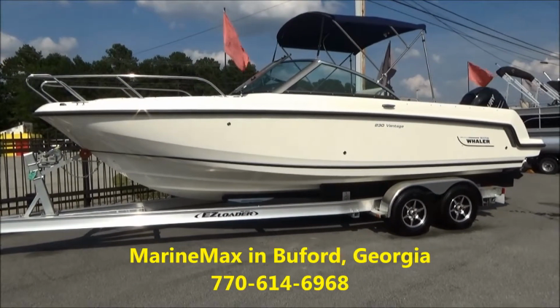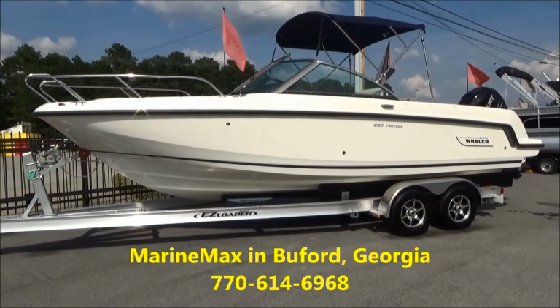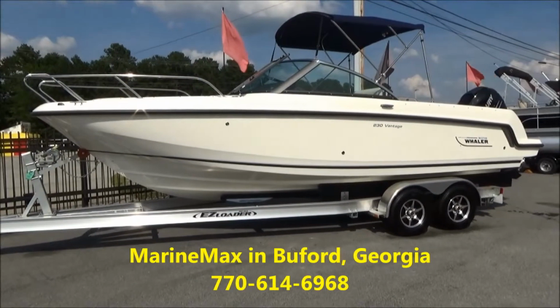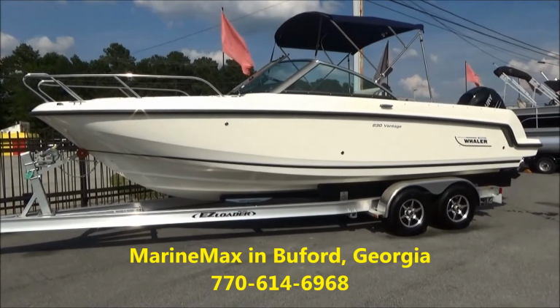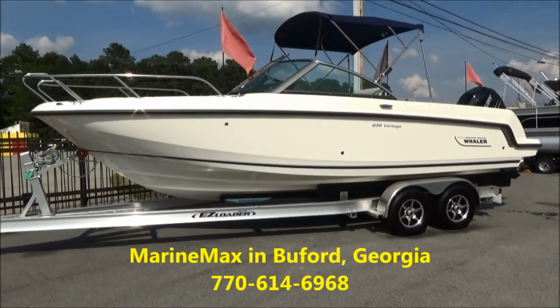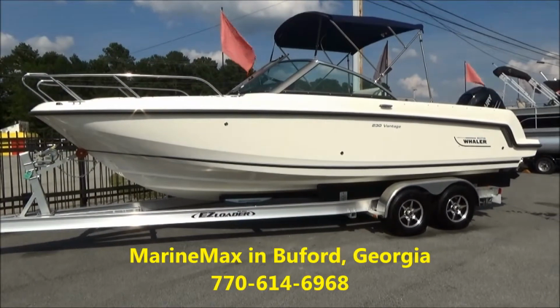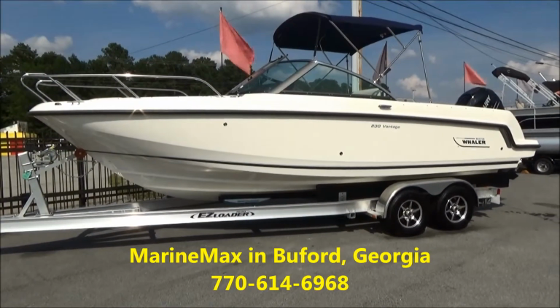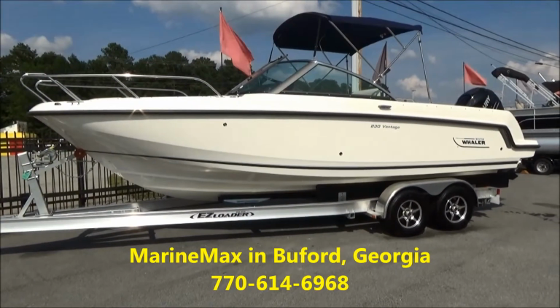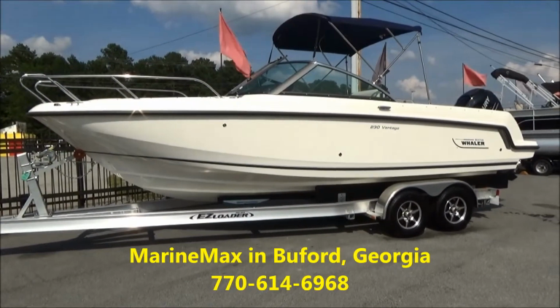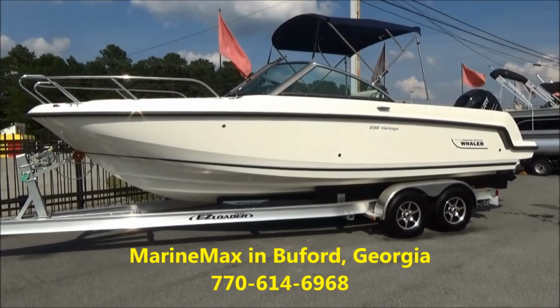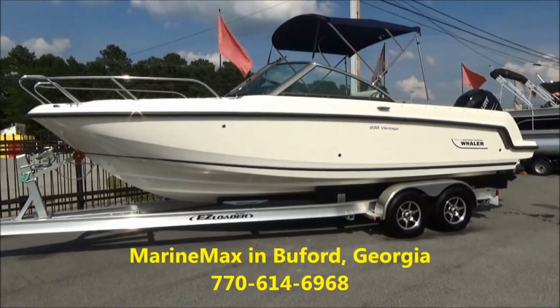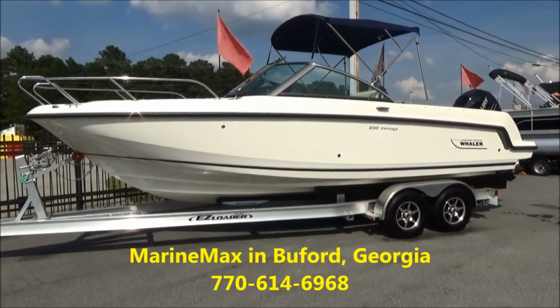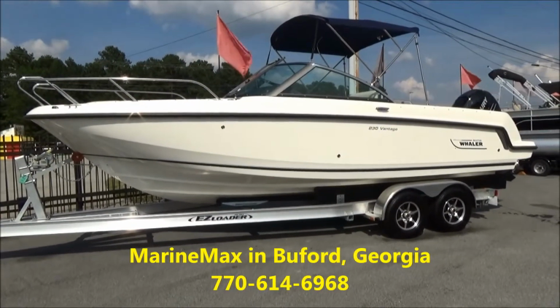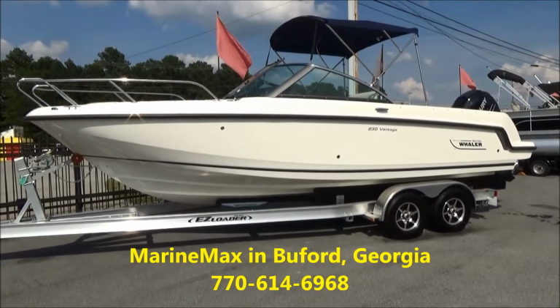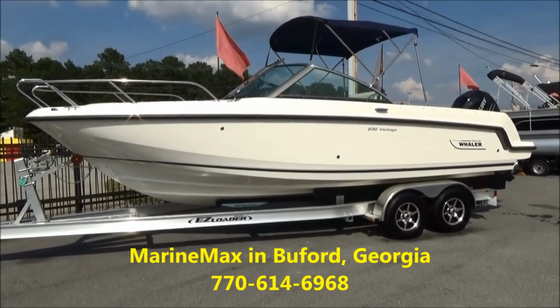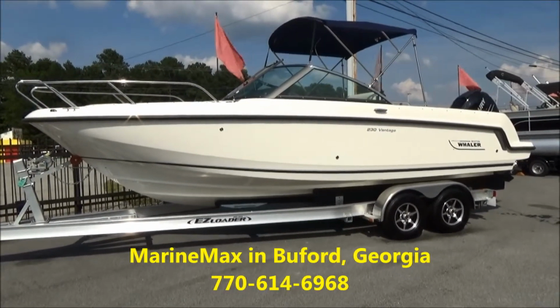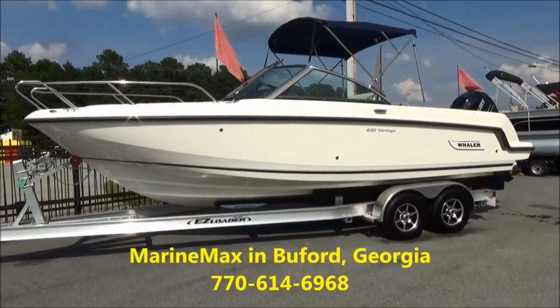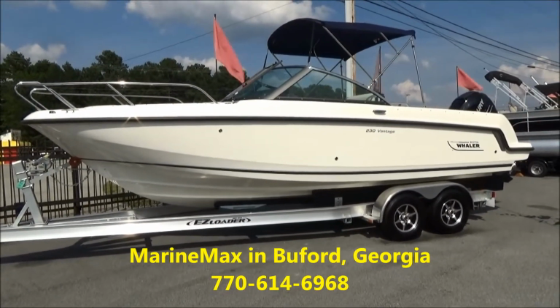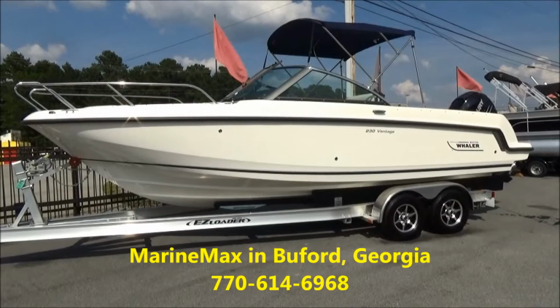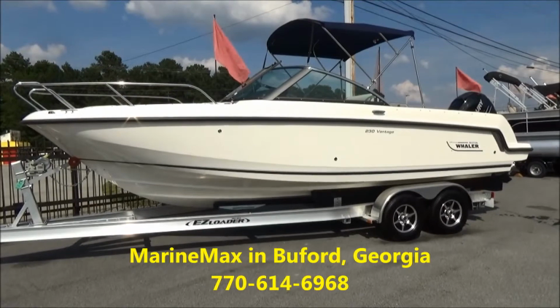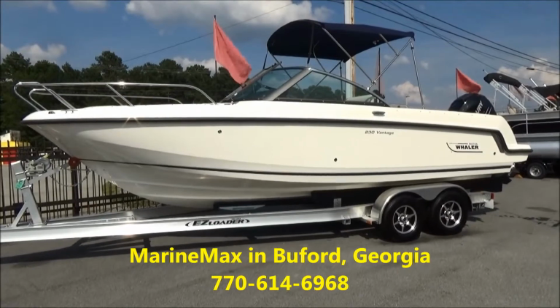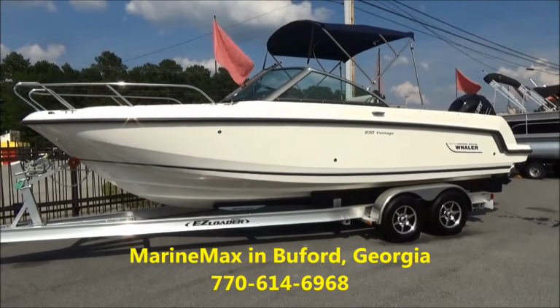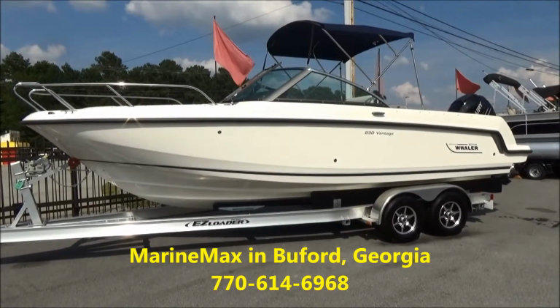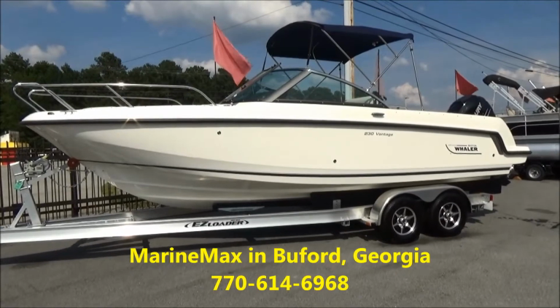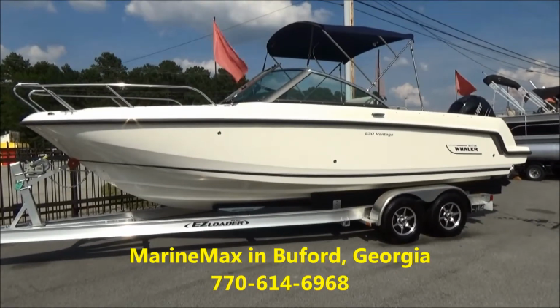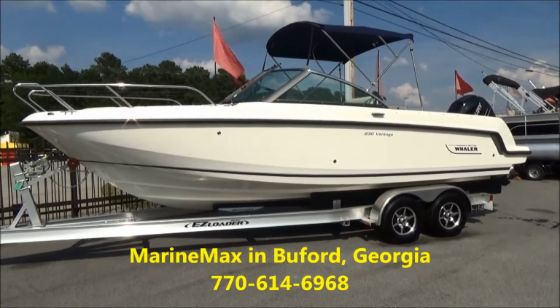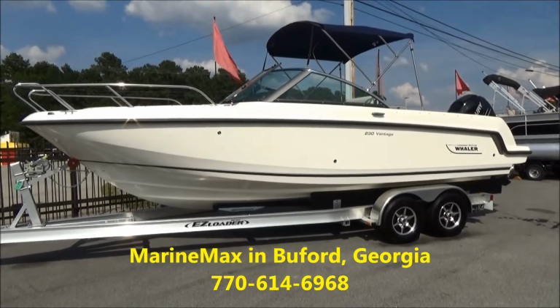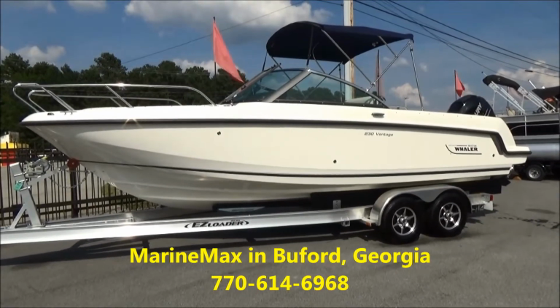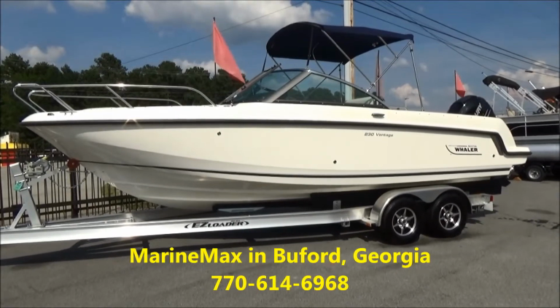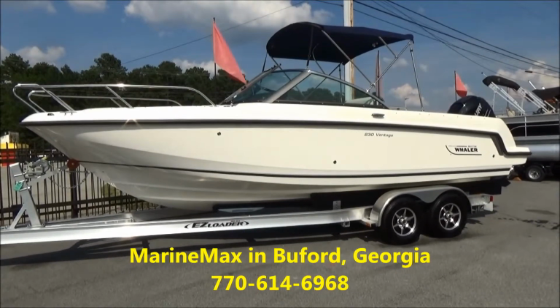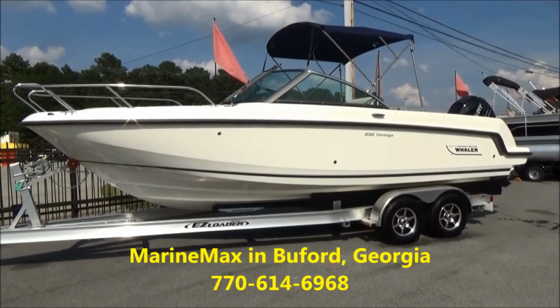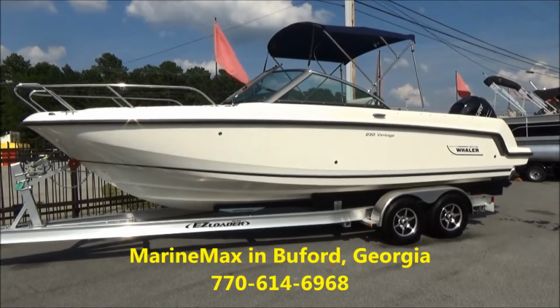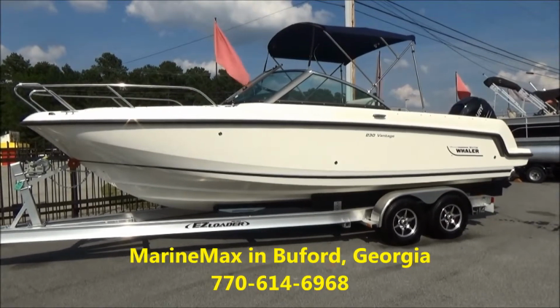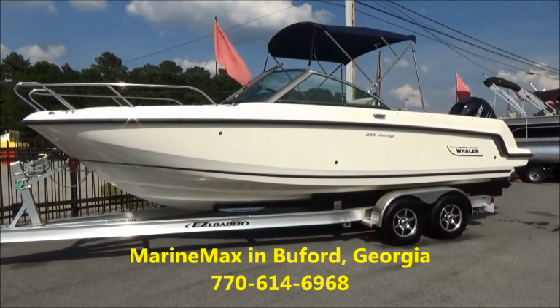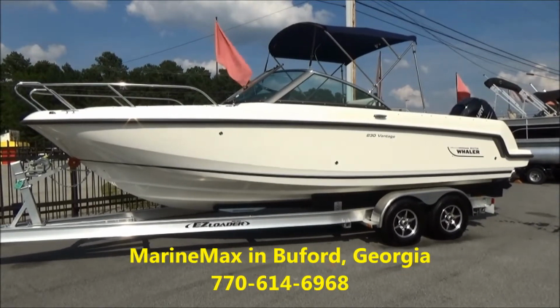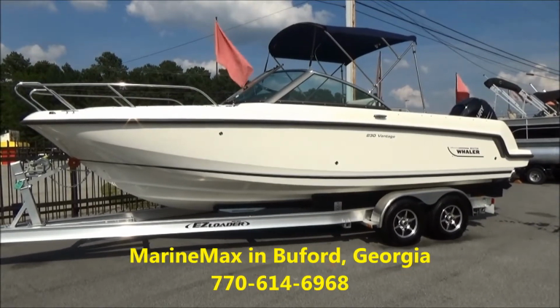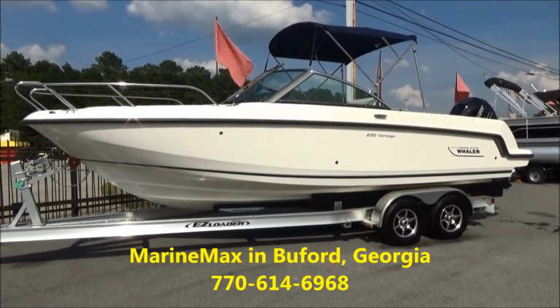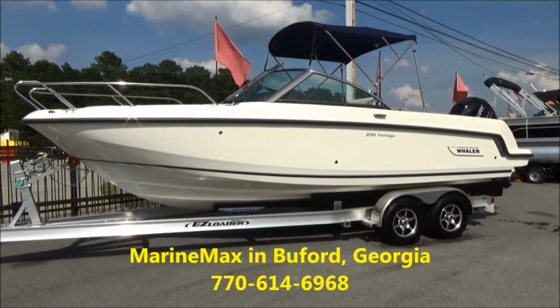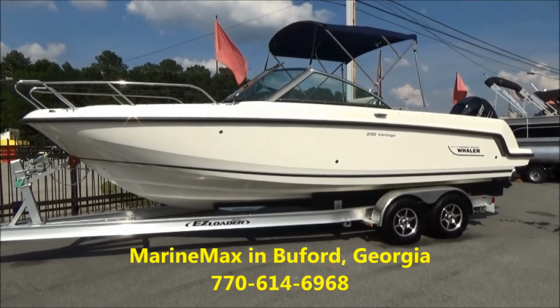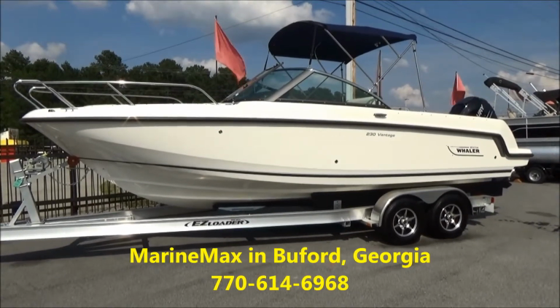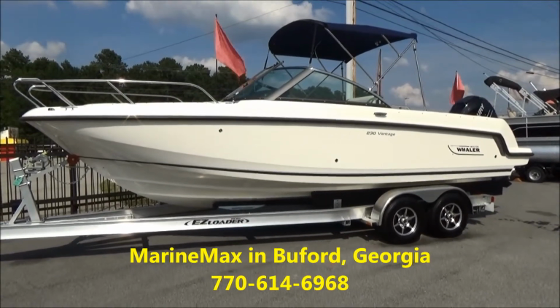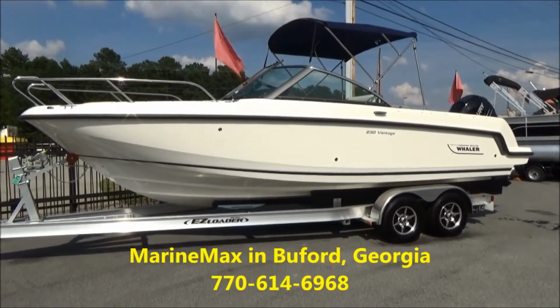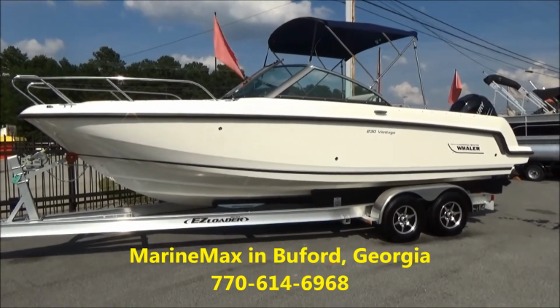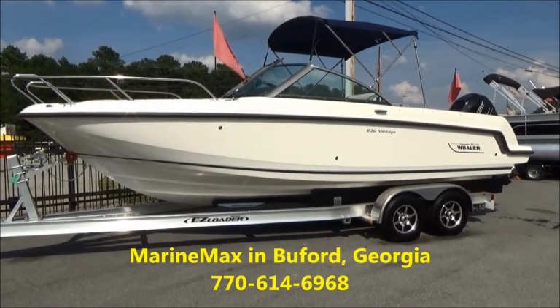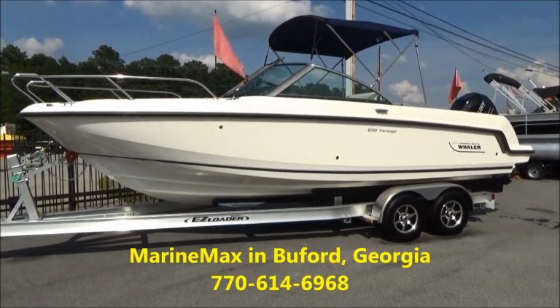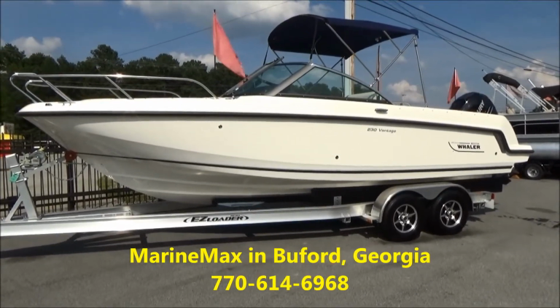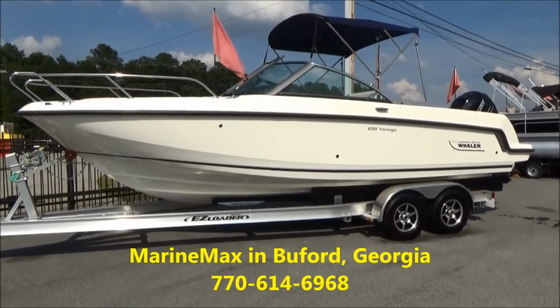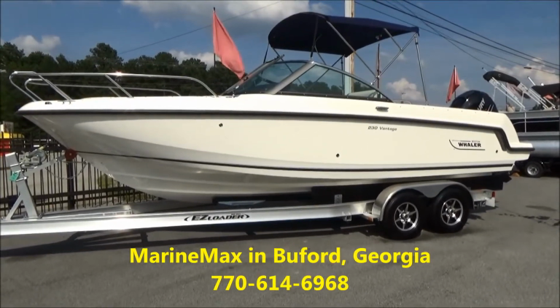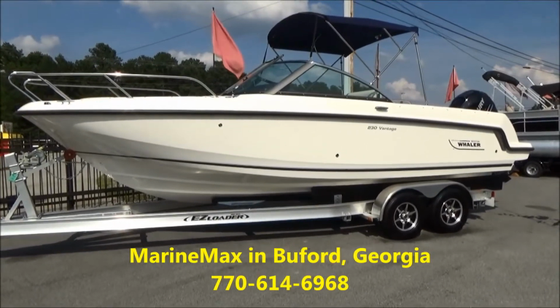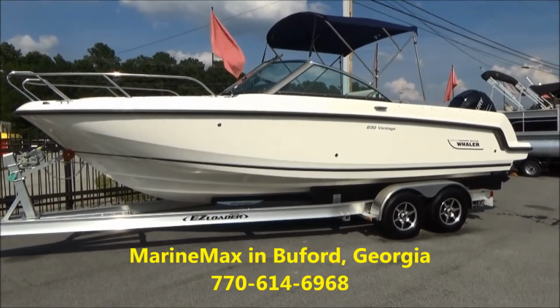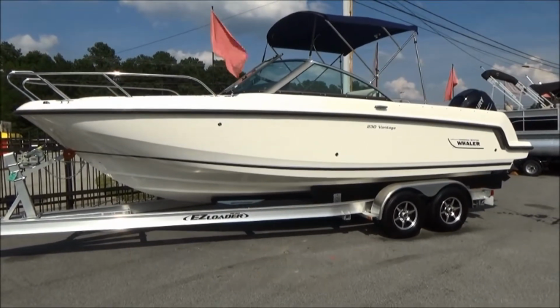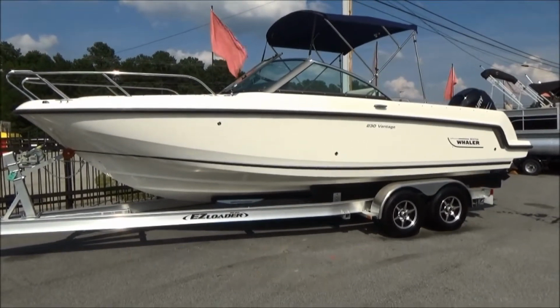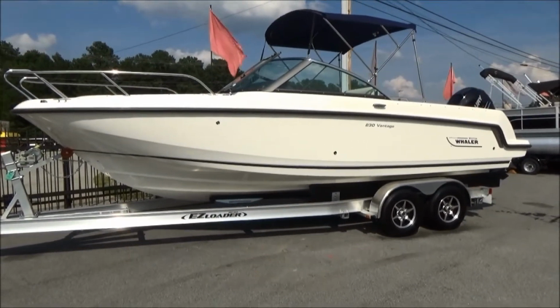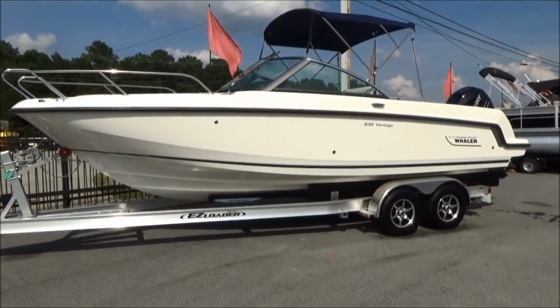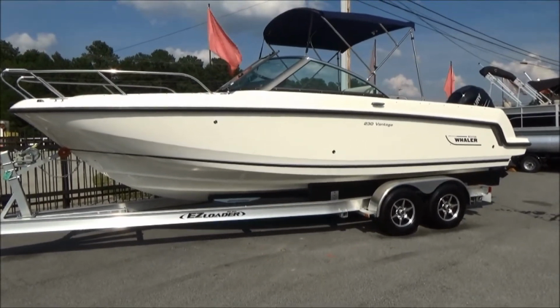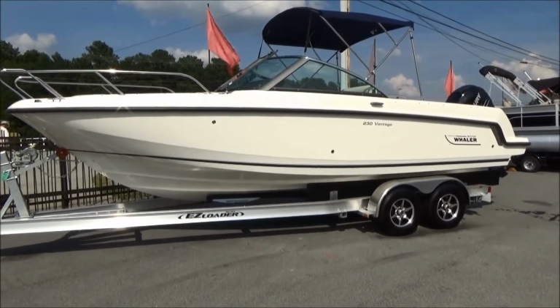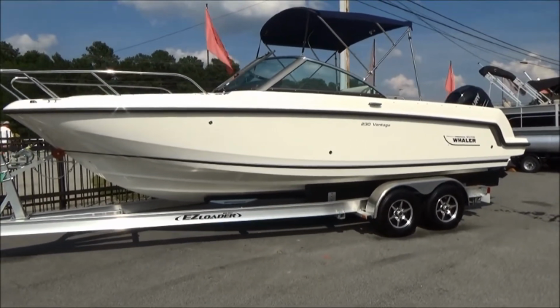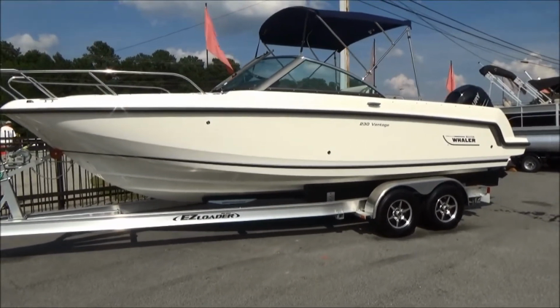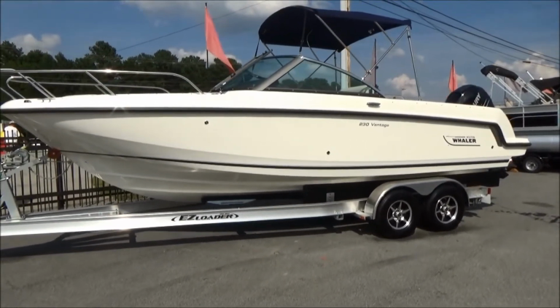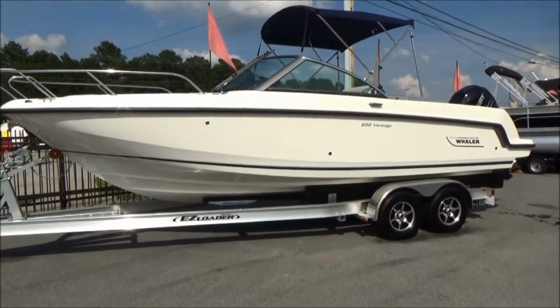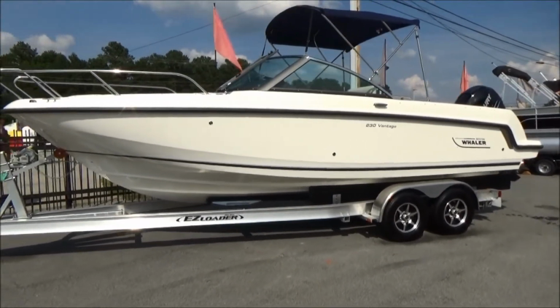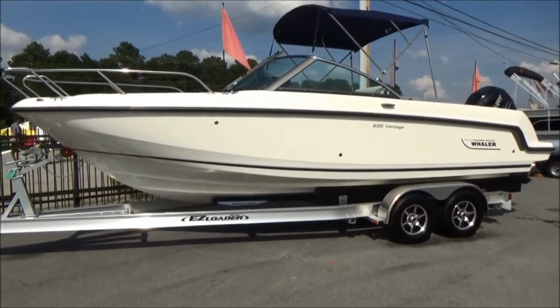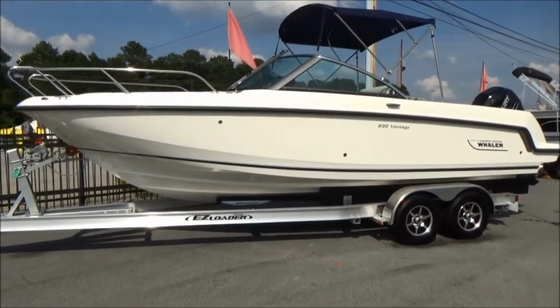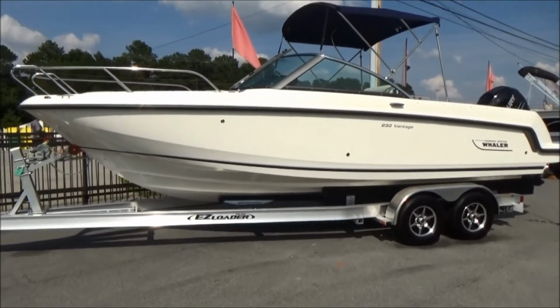Hi guys, this is Warren from MarineMax in Beaufort, Georgia, and I'm going to tell you a little bit about the 230 Vantage by Boston Whaler.